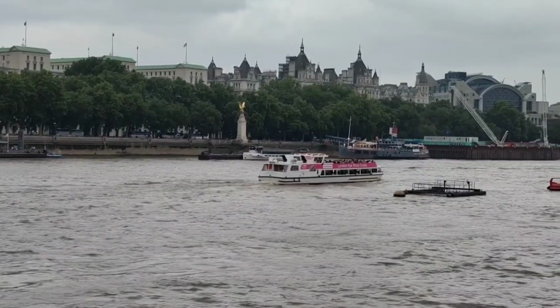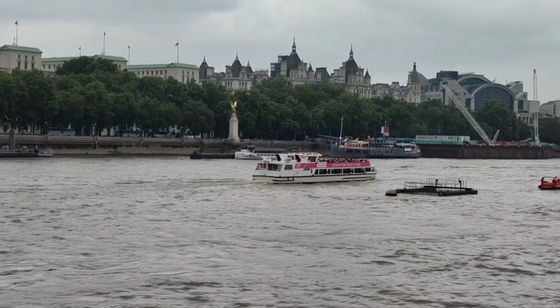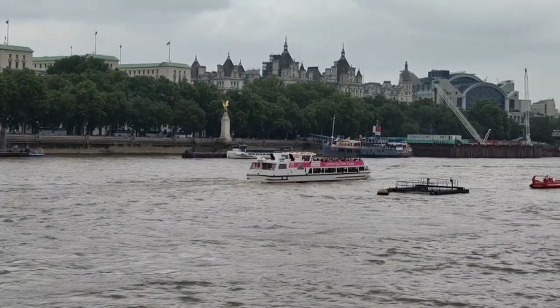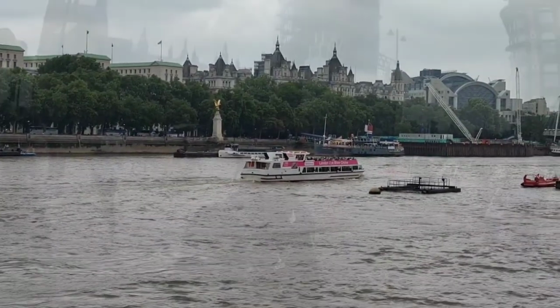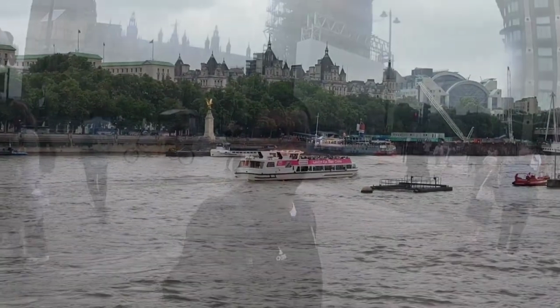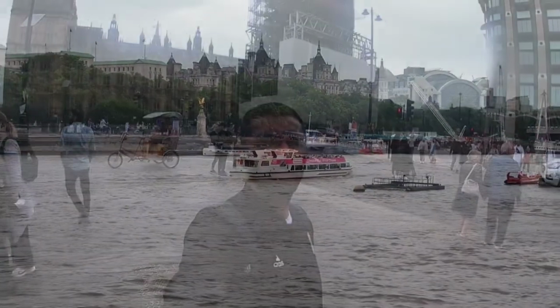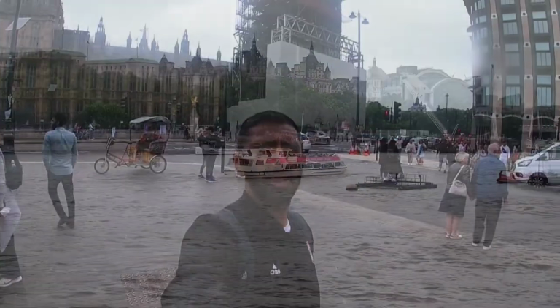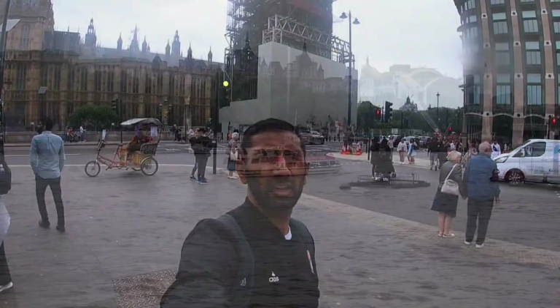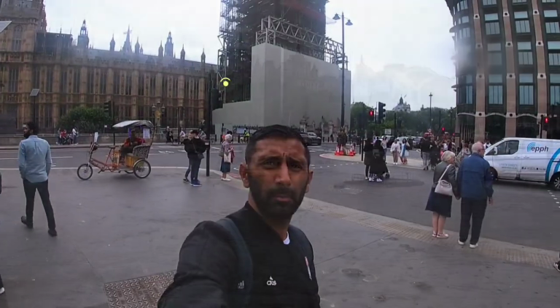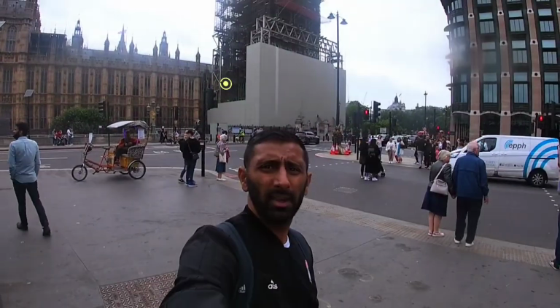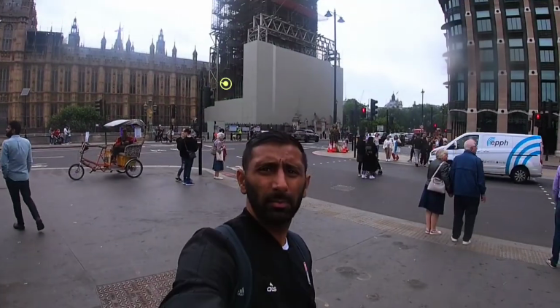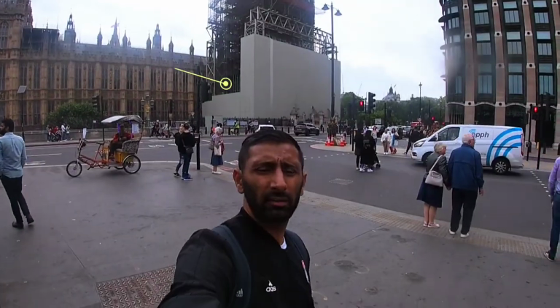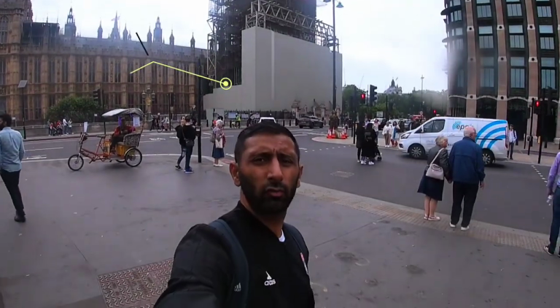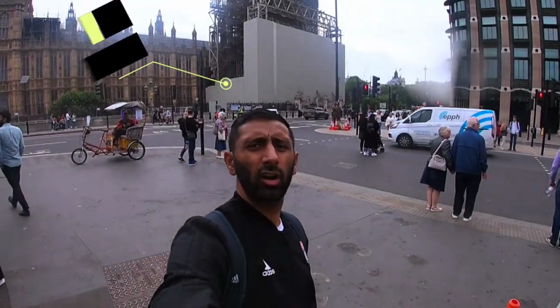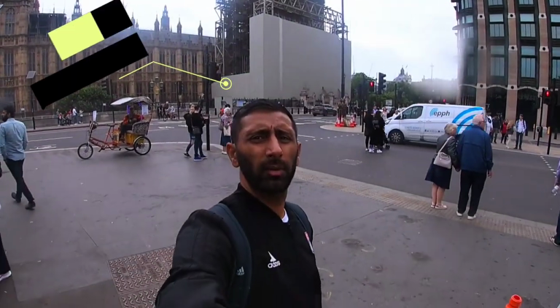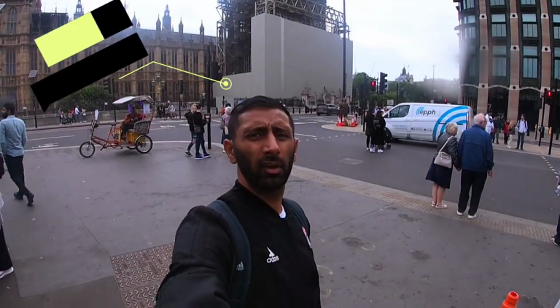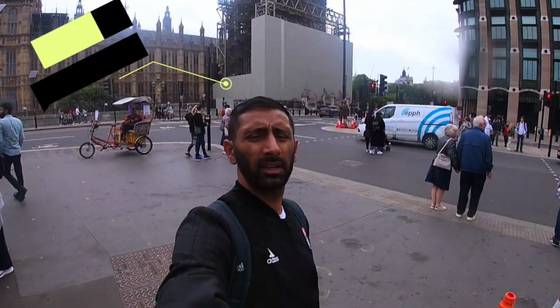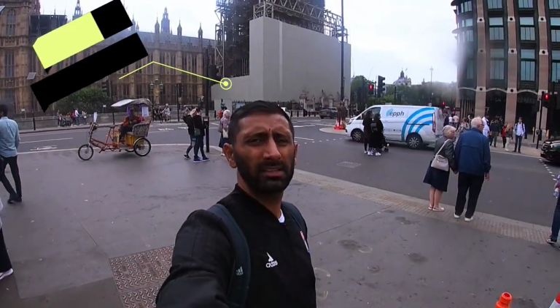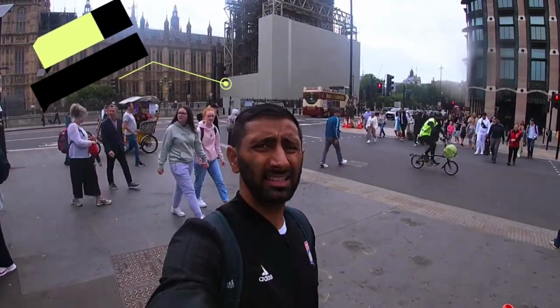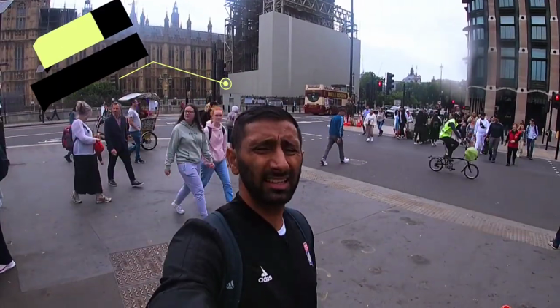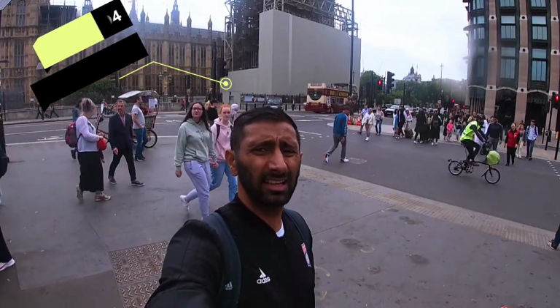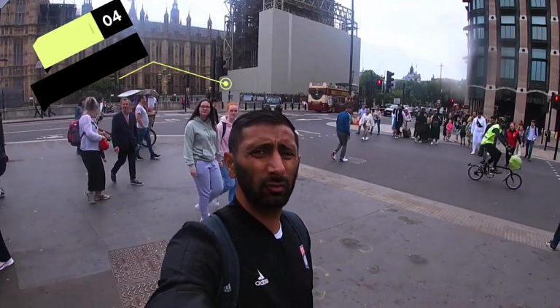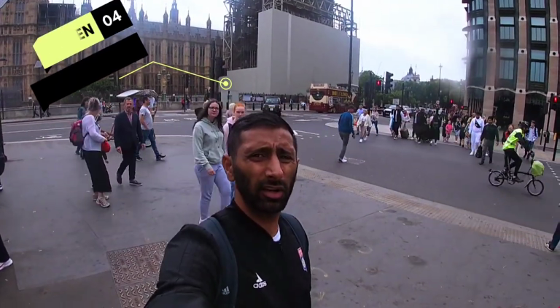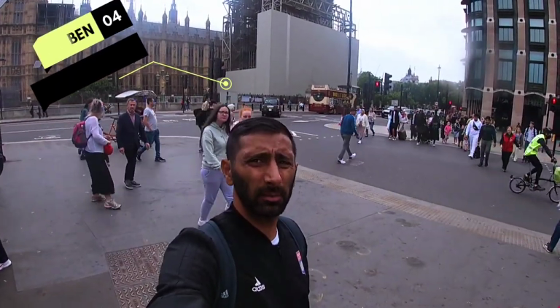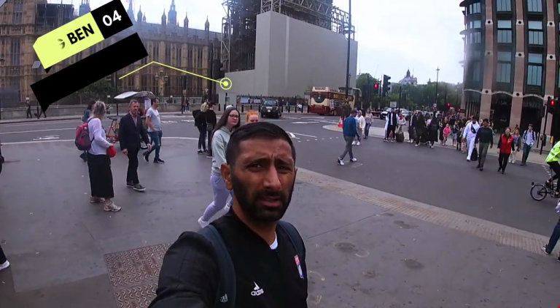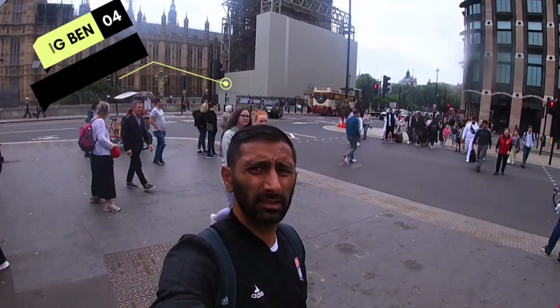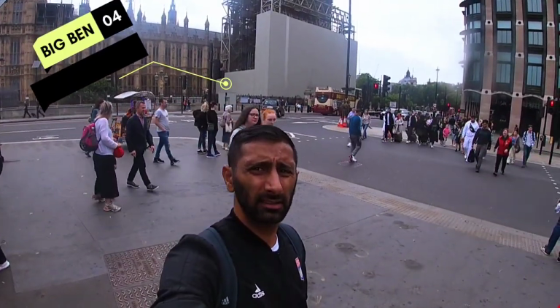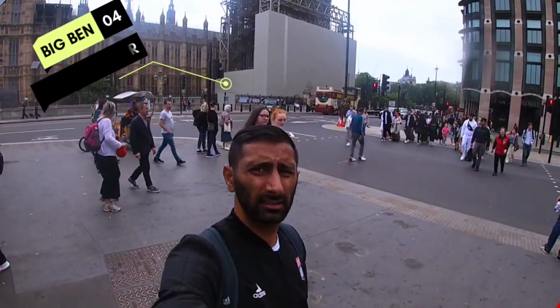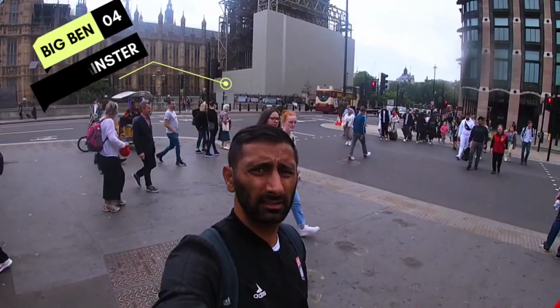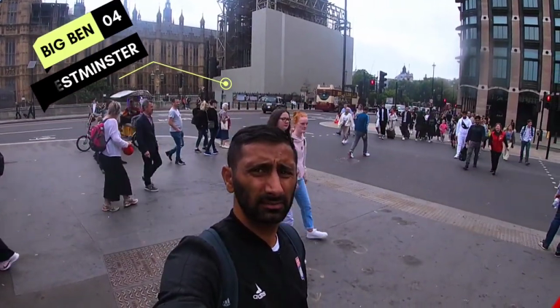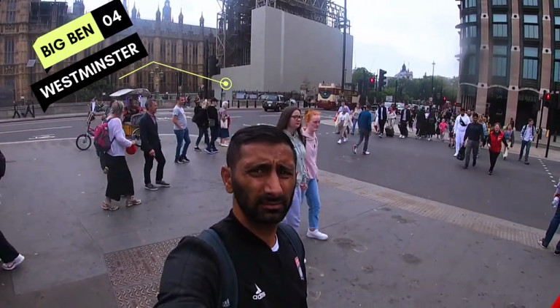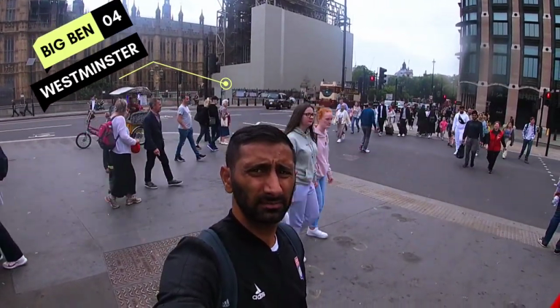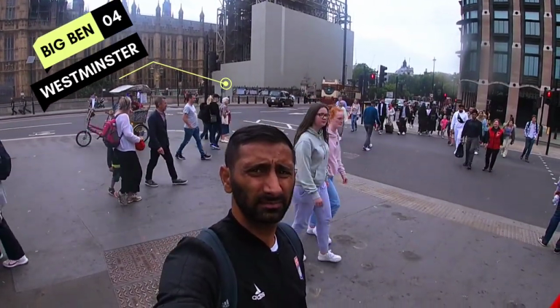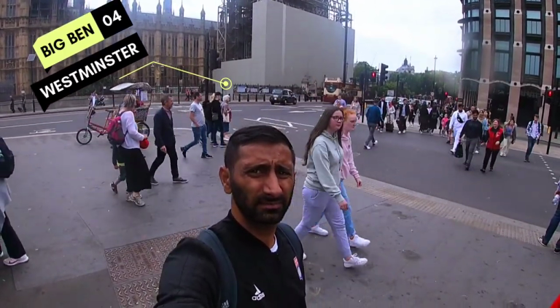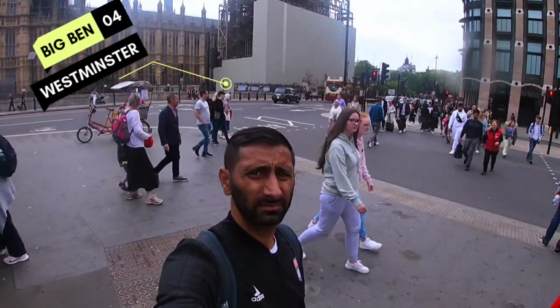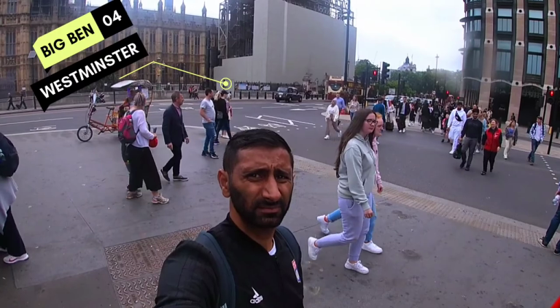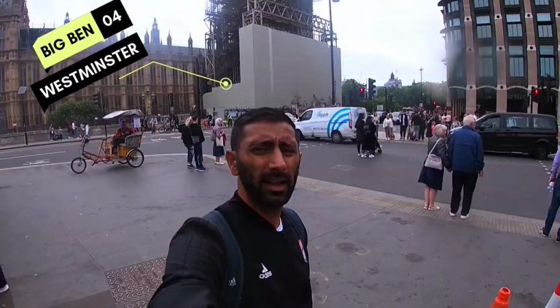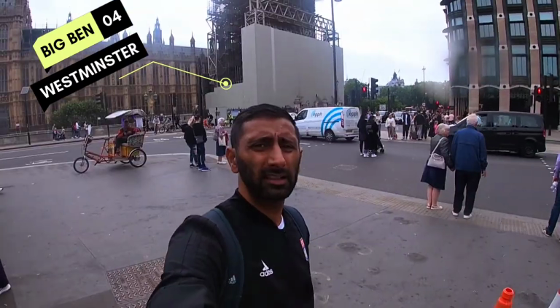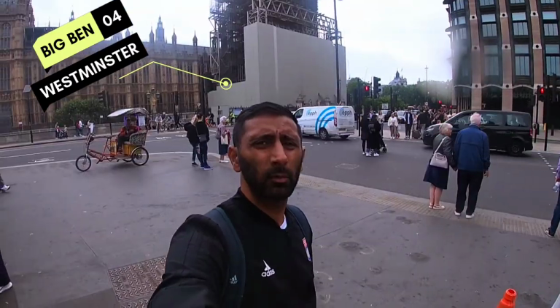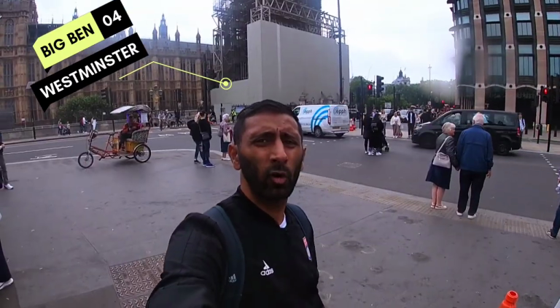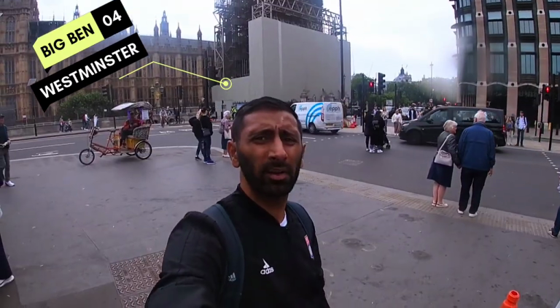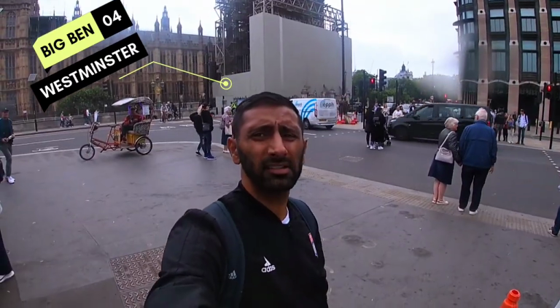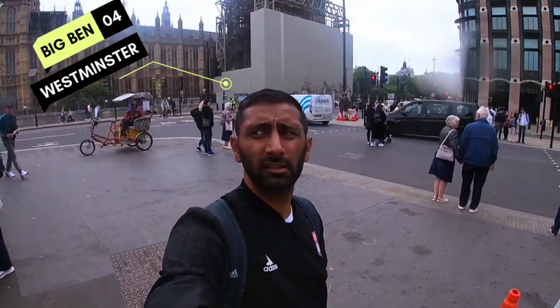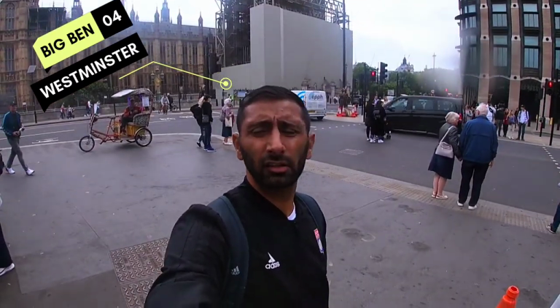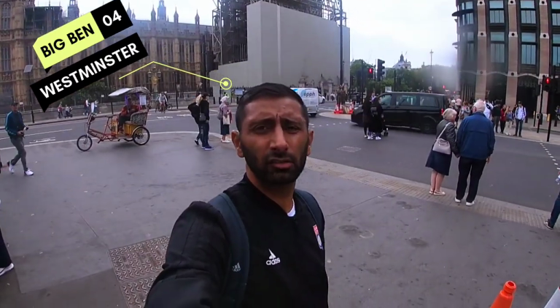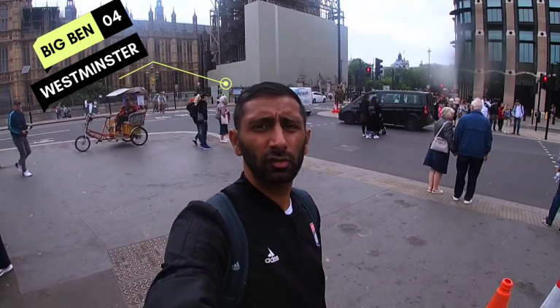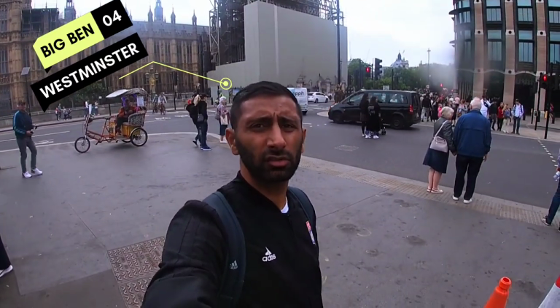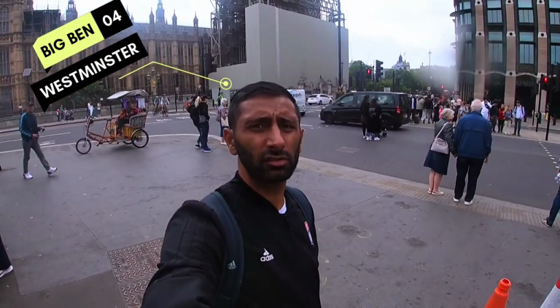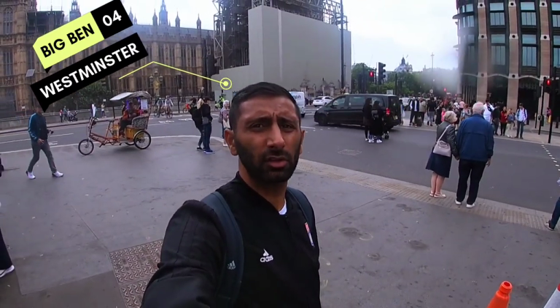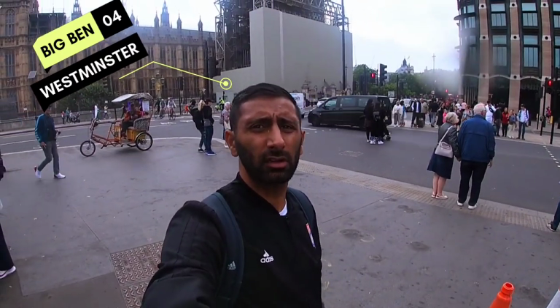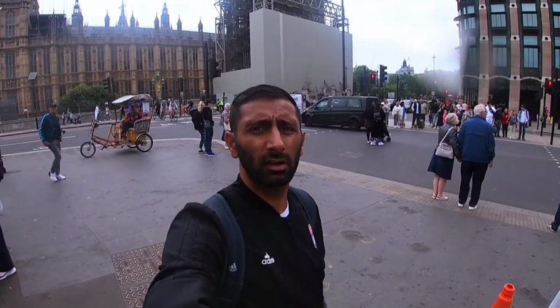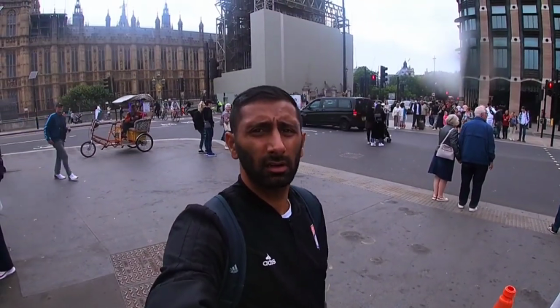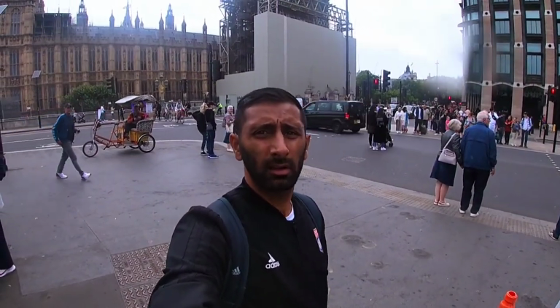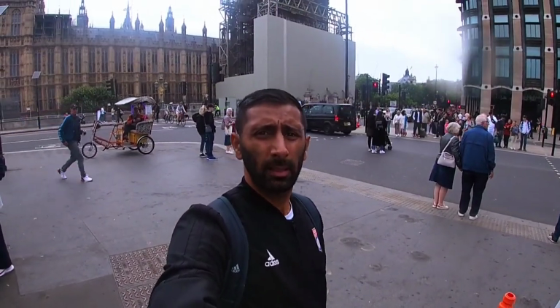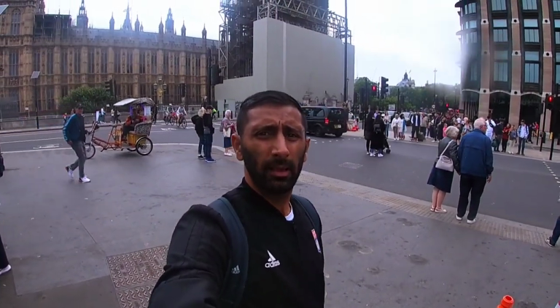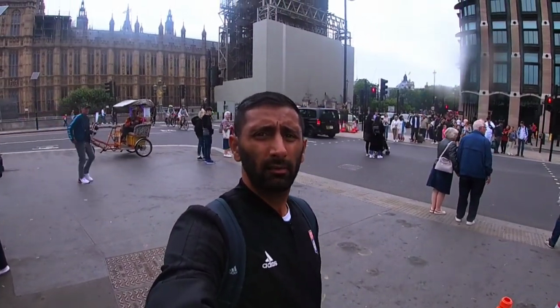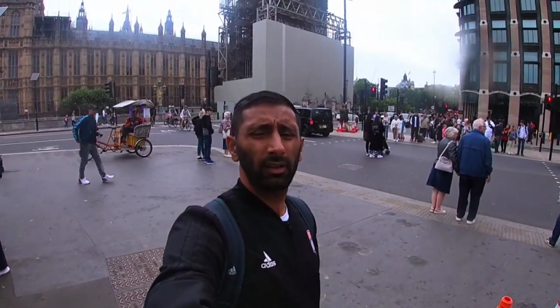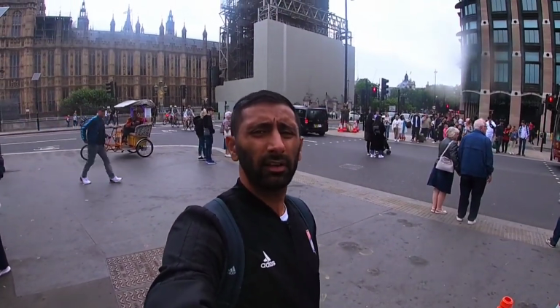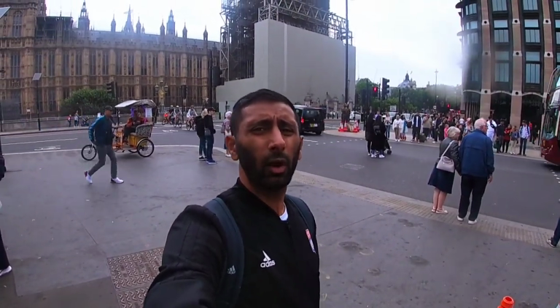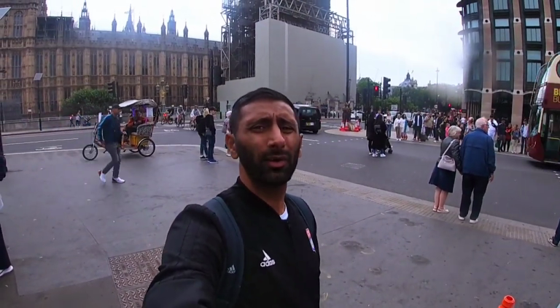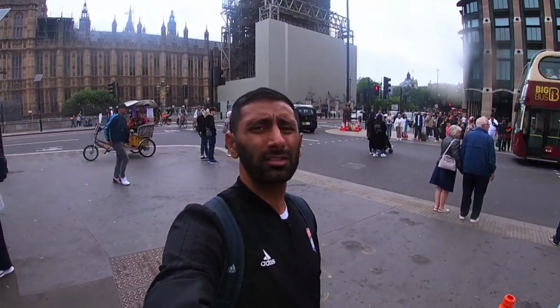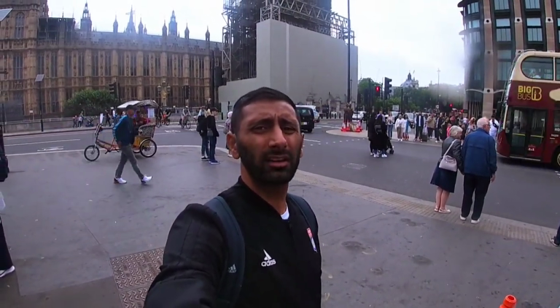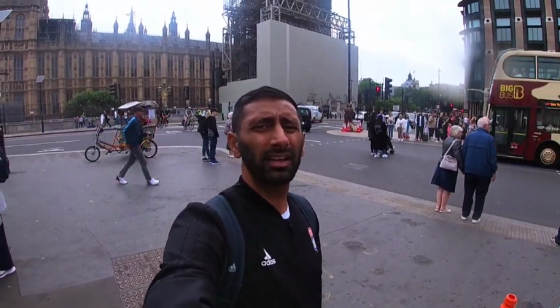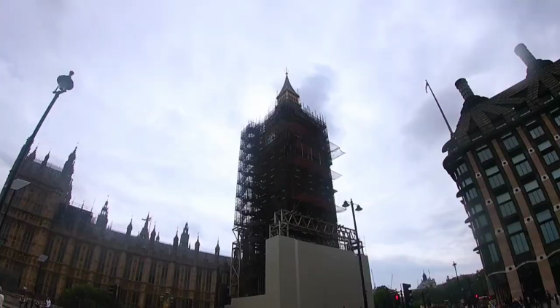Oh yeah, you've got Big Ben right behind me — that's it there, right at the back. At the moment it's under construction so you can't really go inside it.